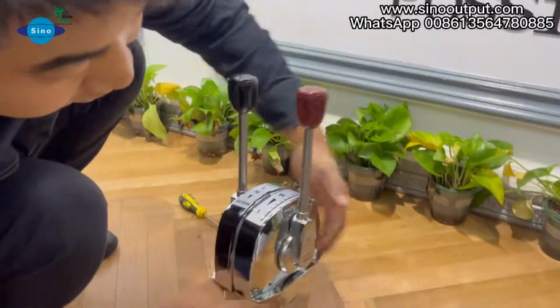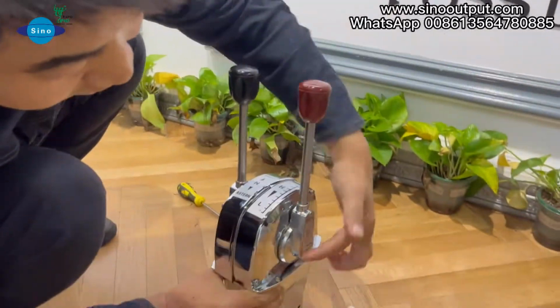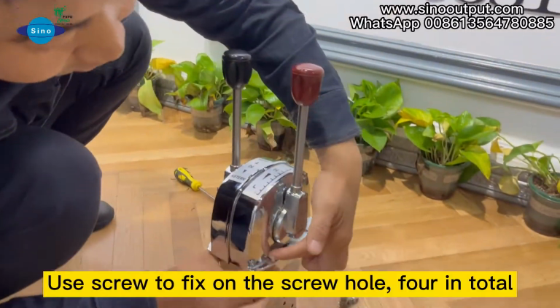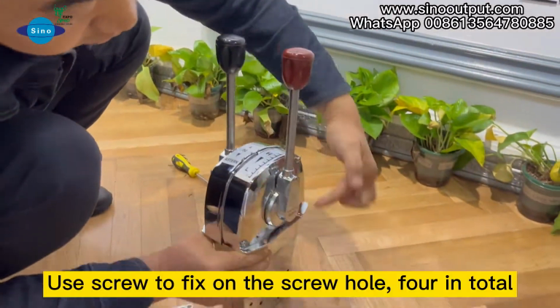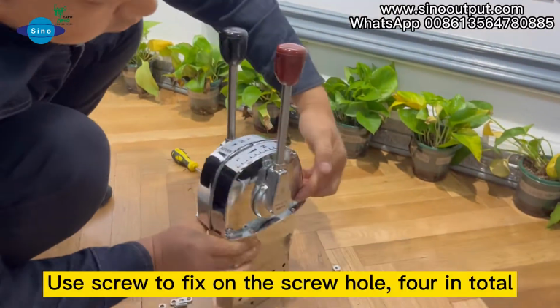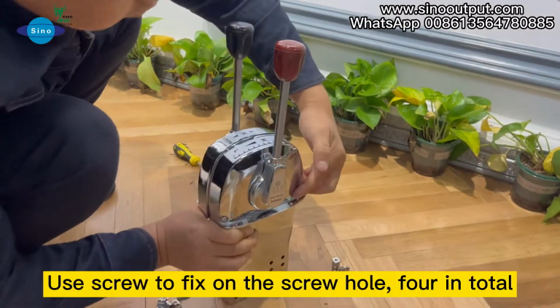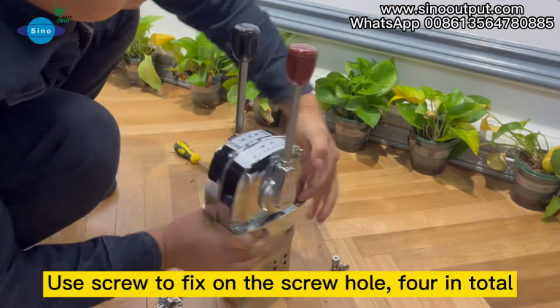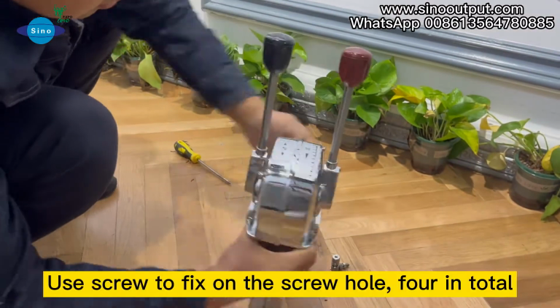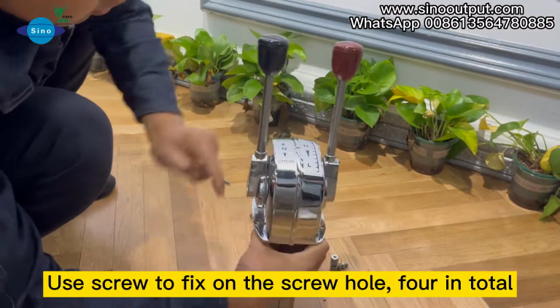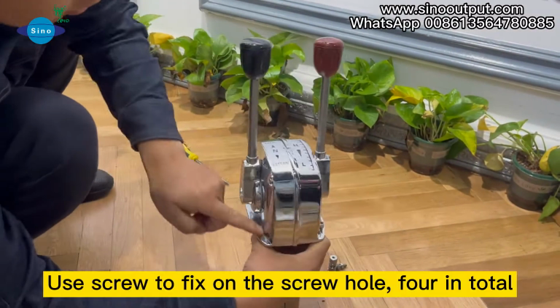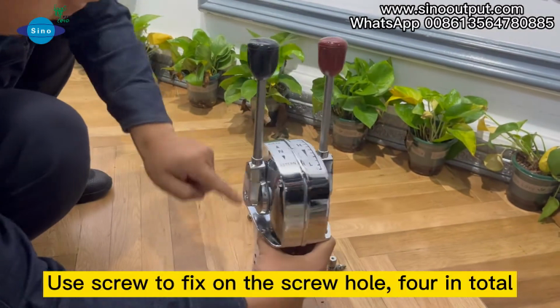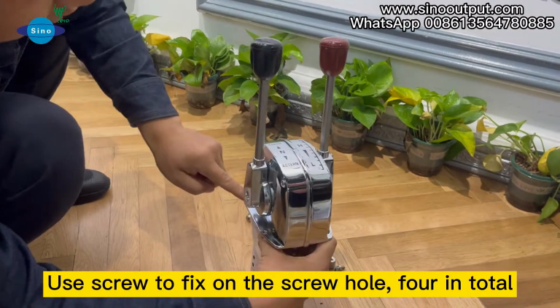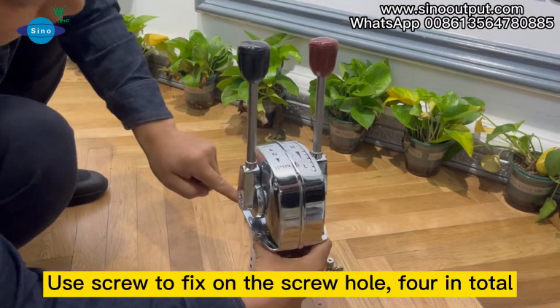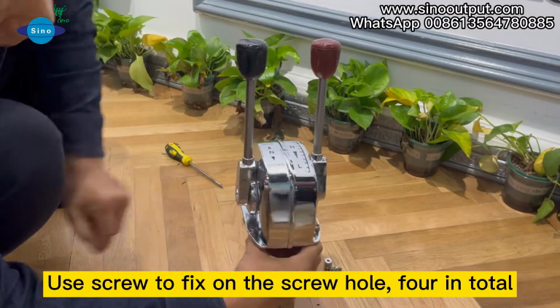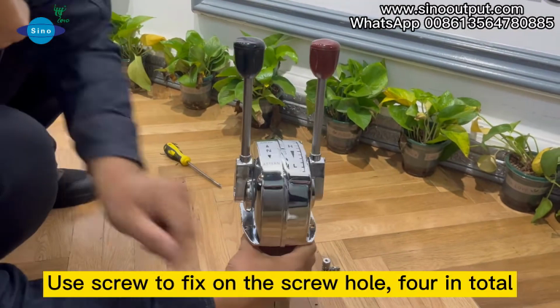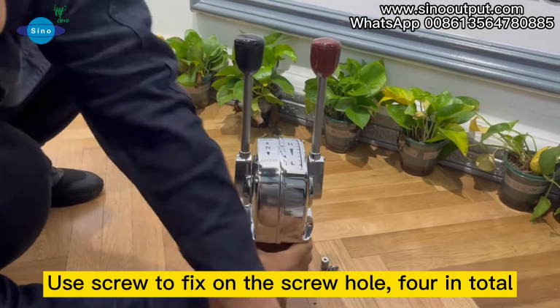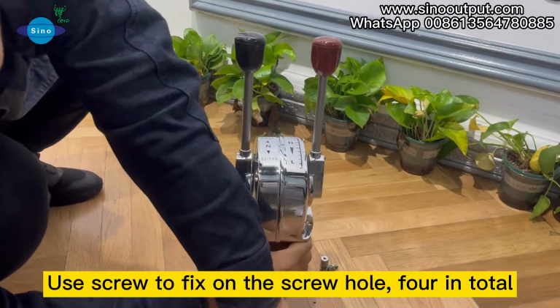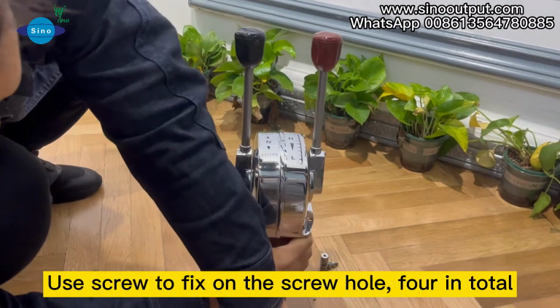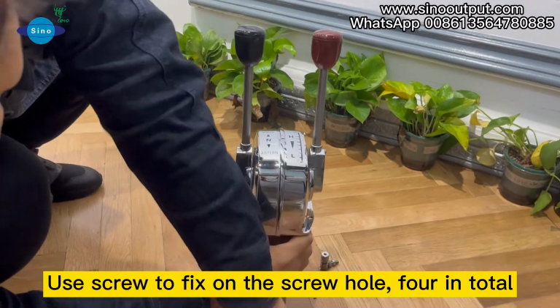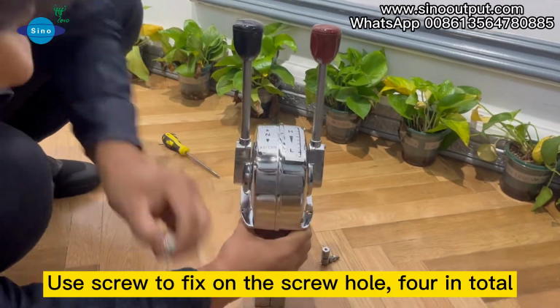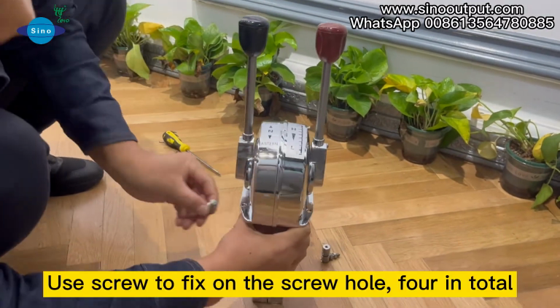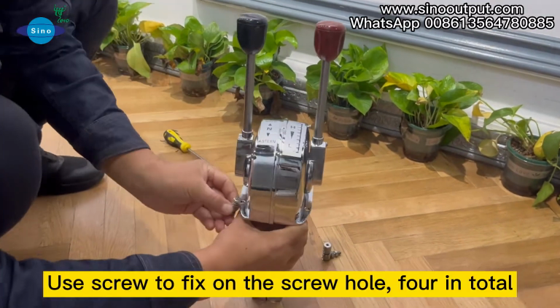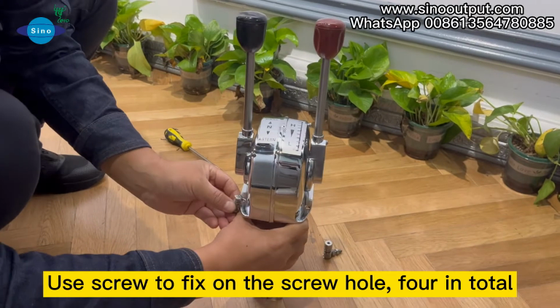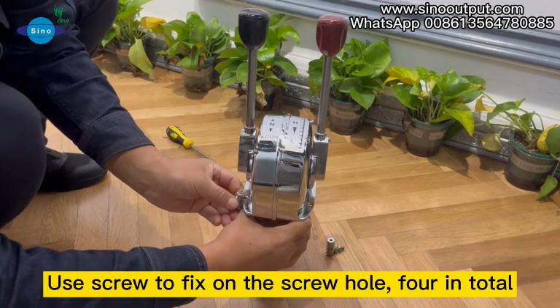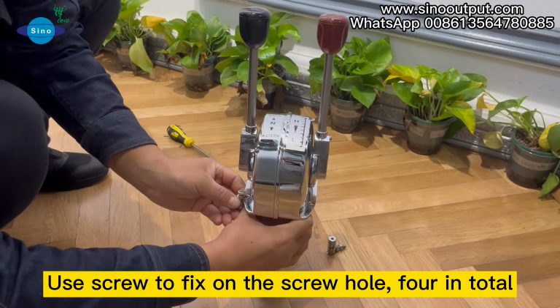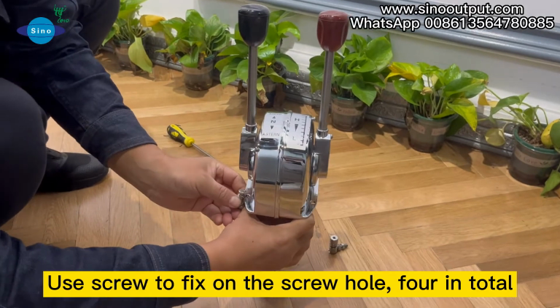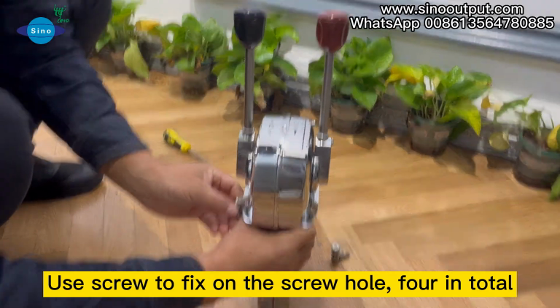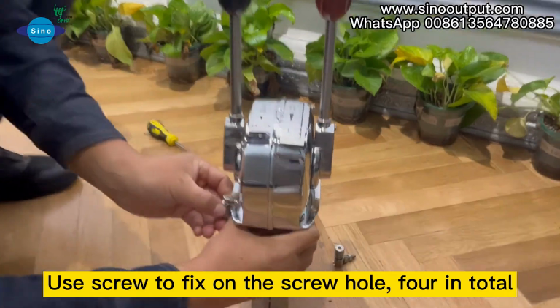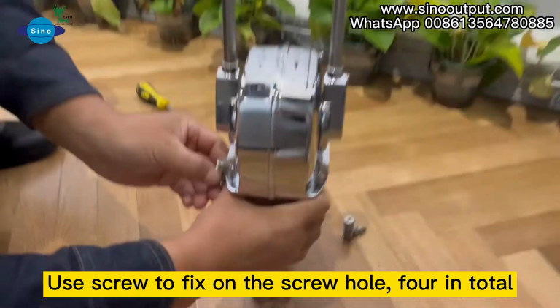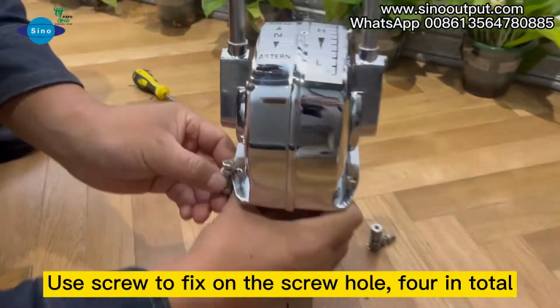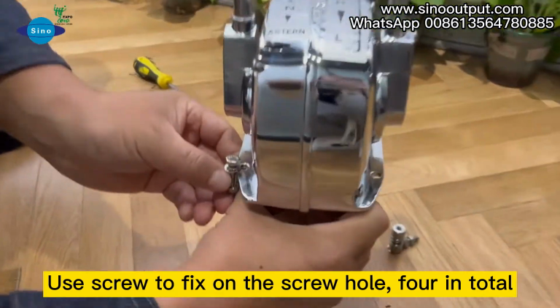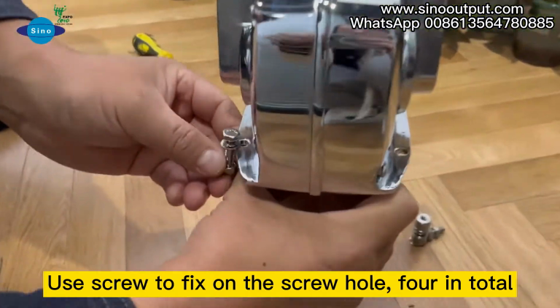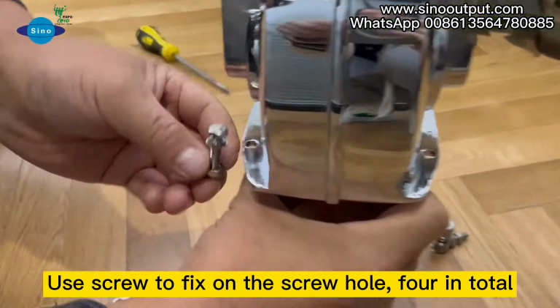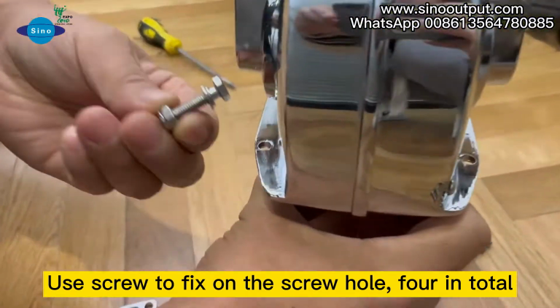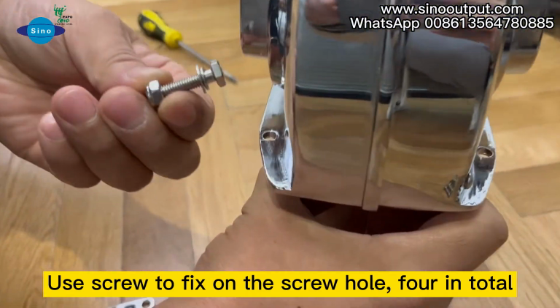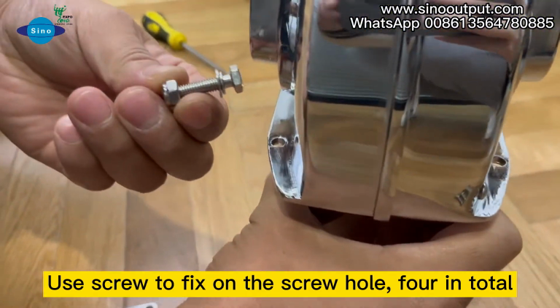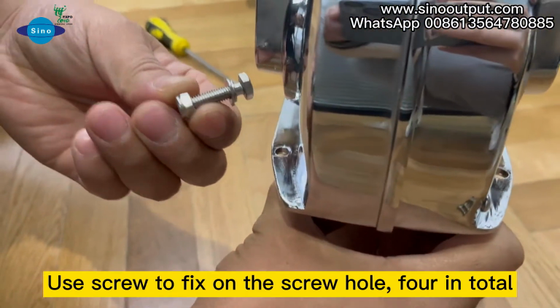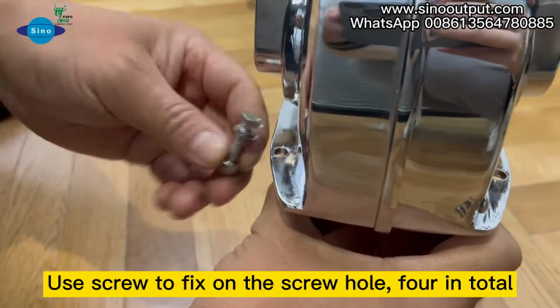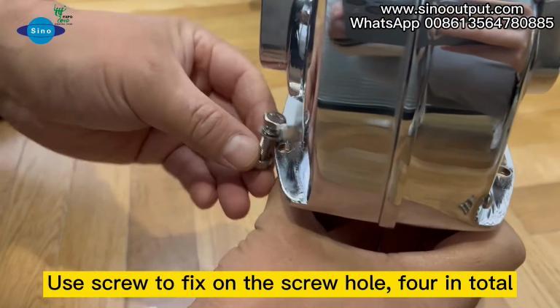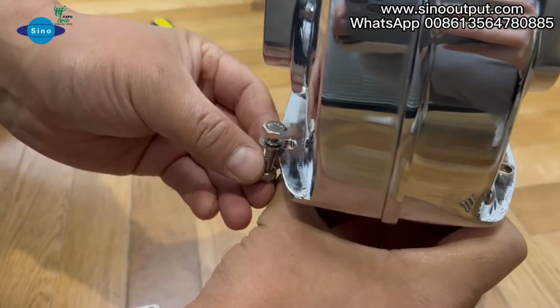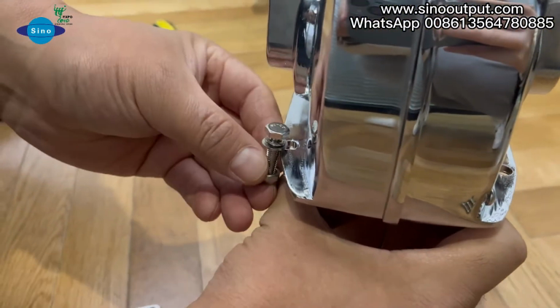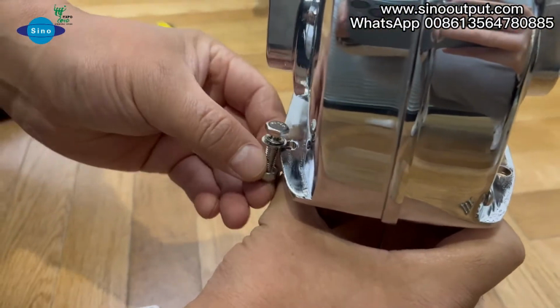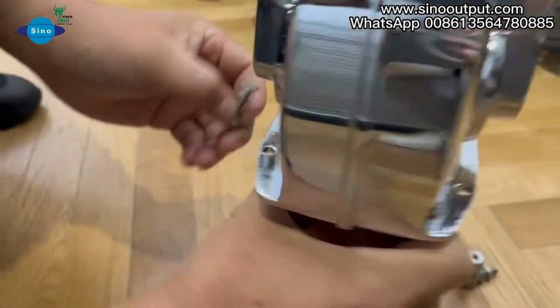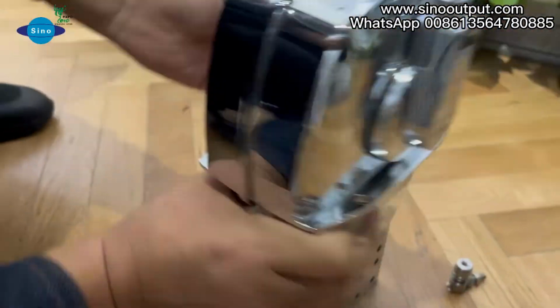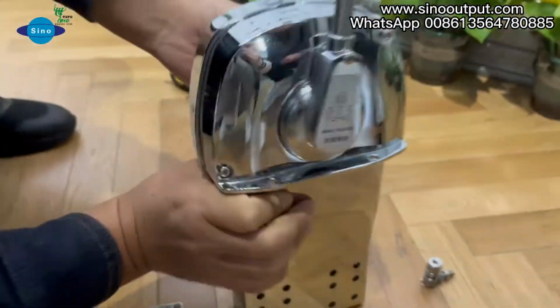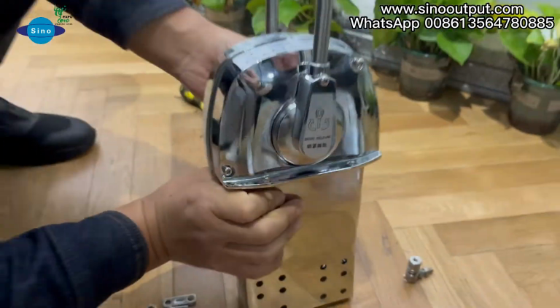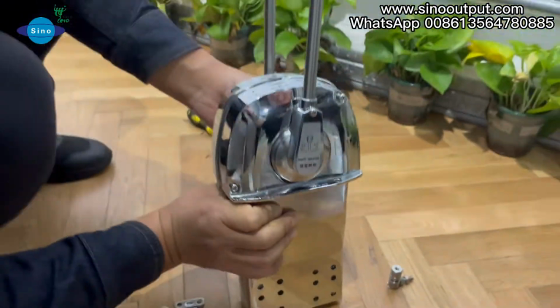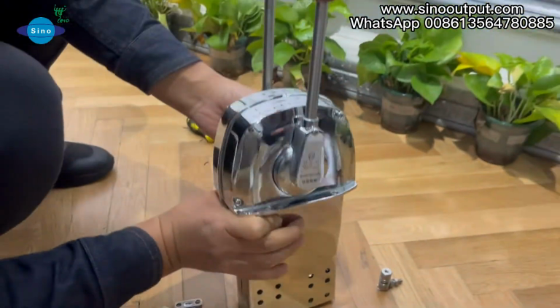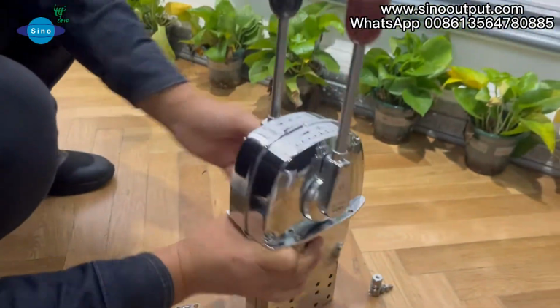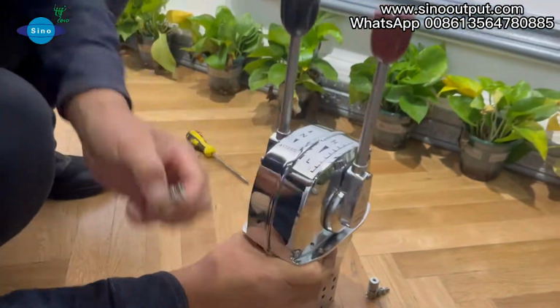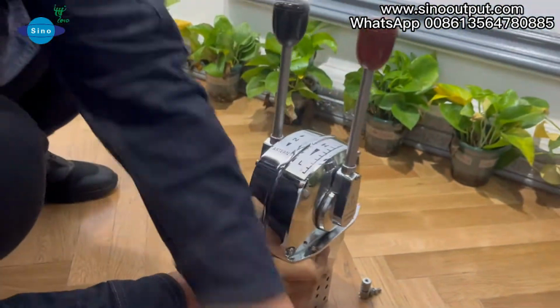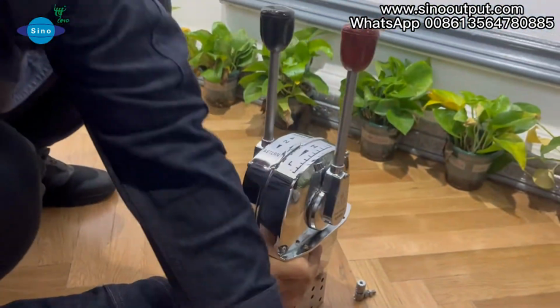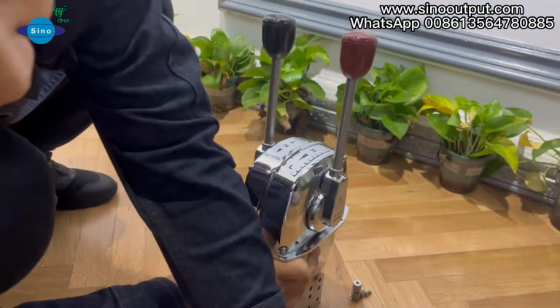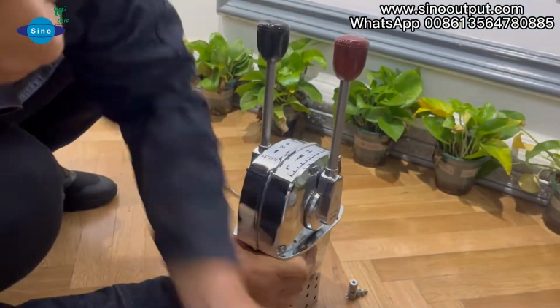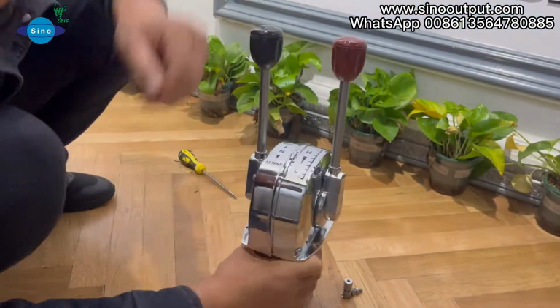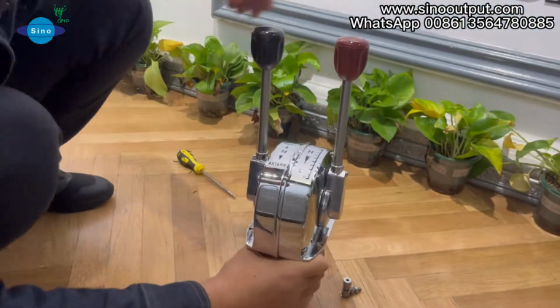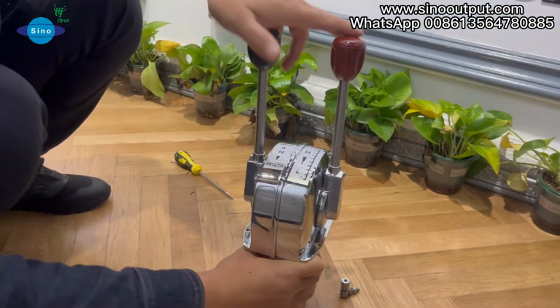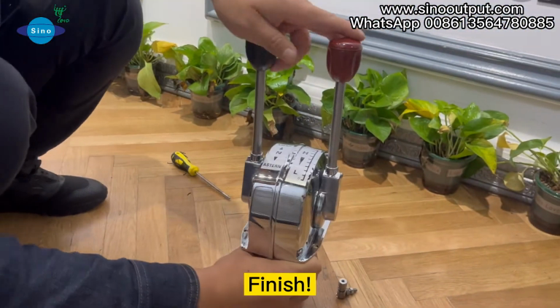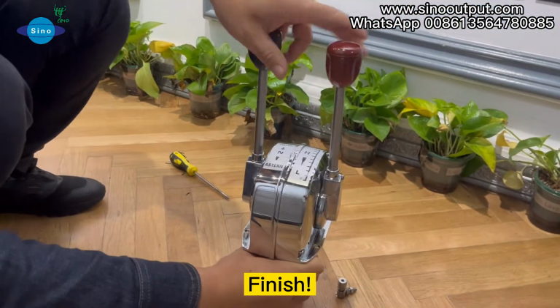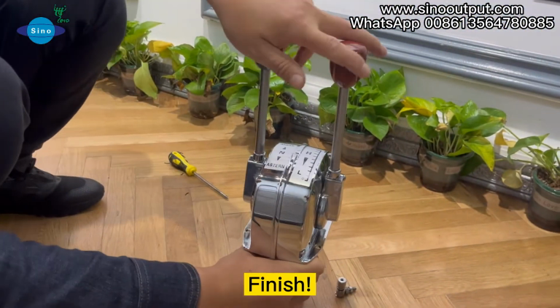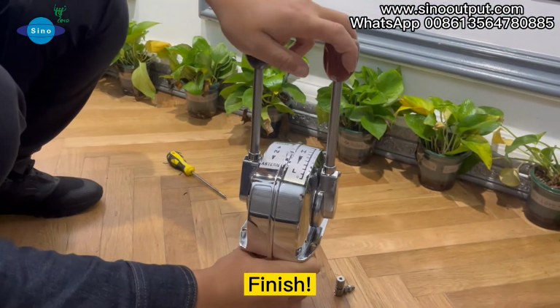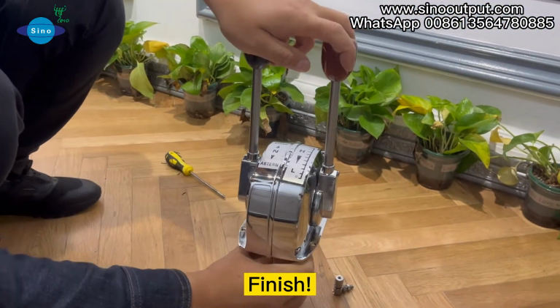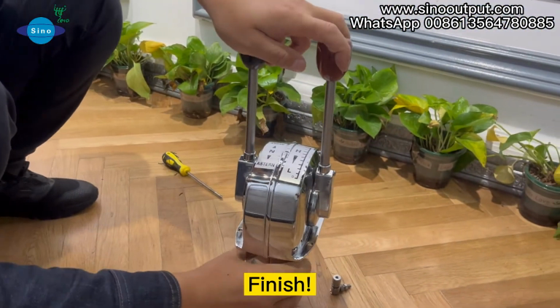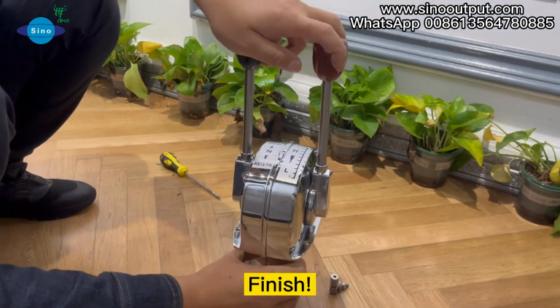Use a screw to fix on the screw hole, four in total. Finish.